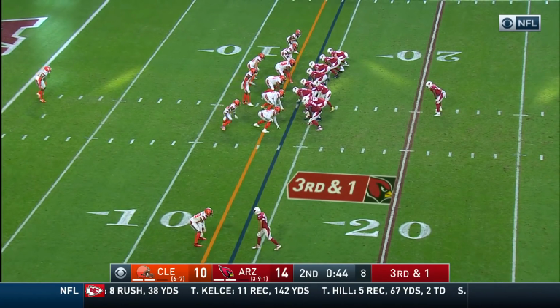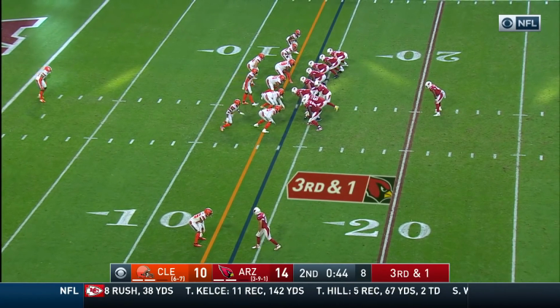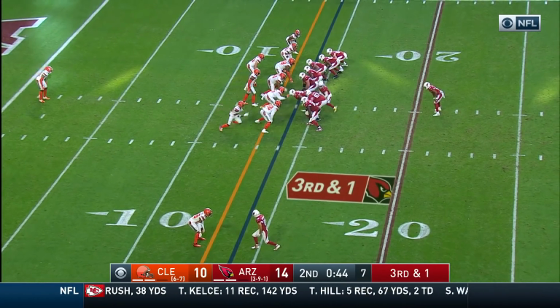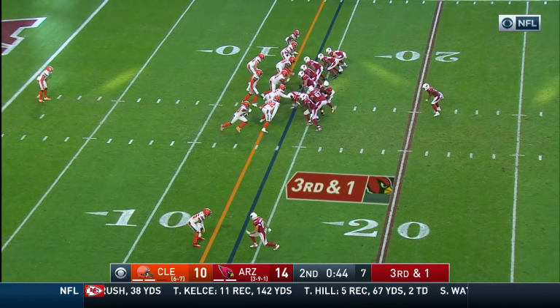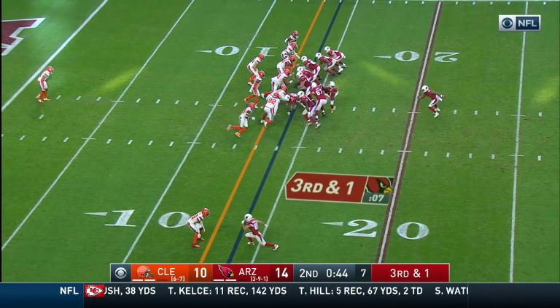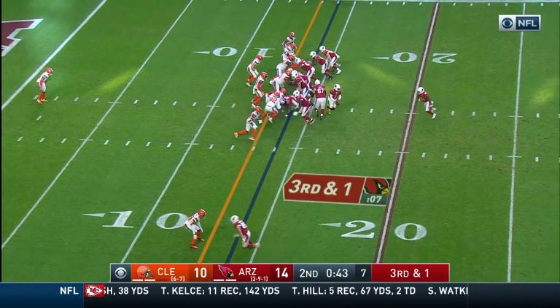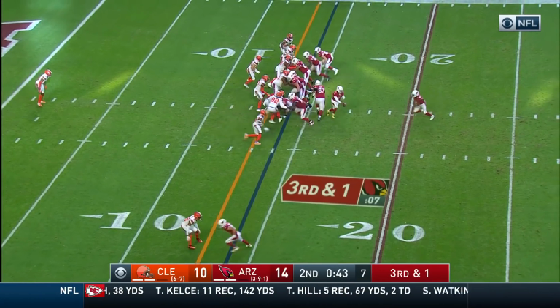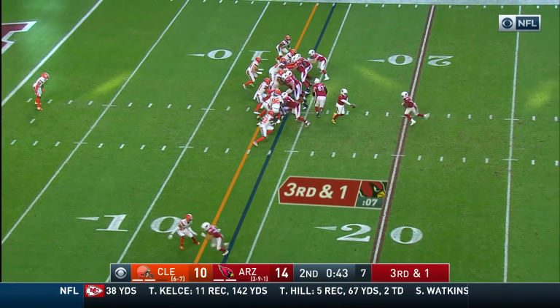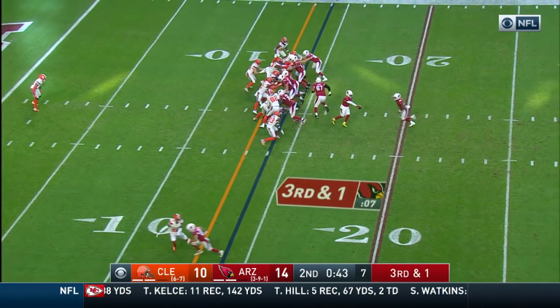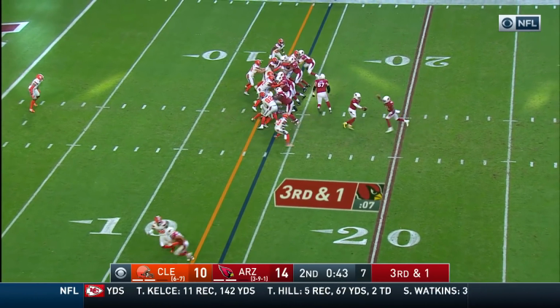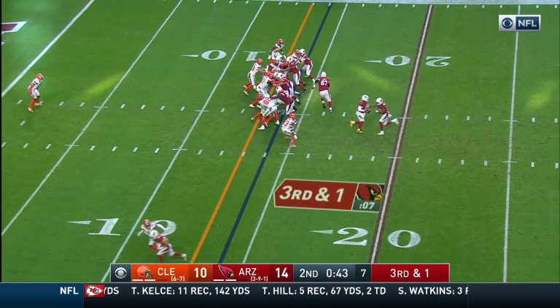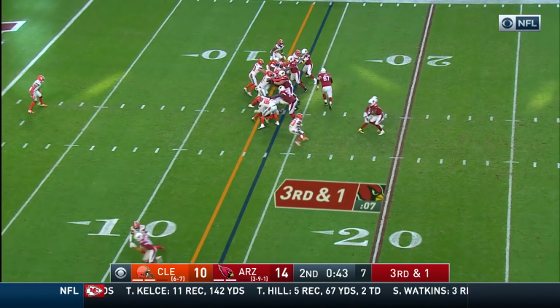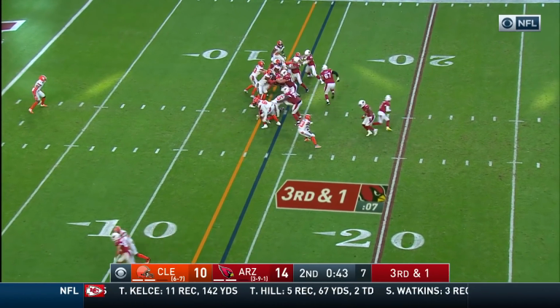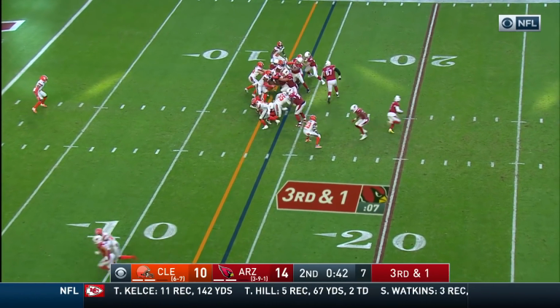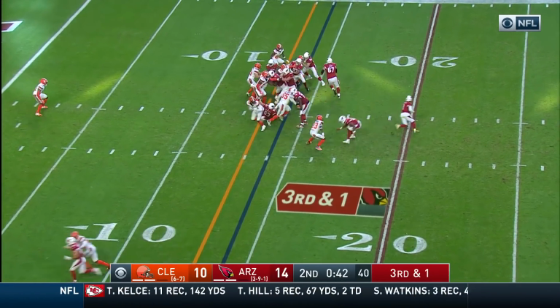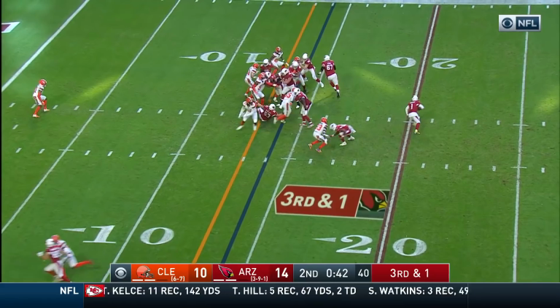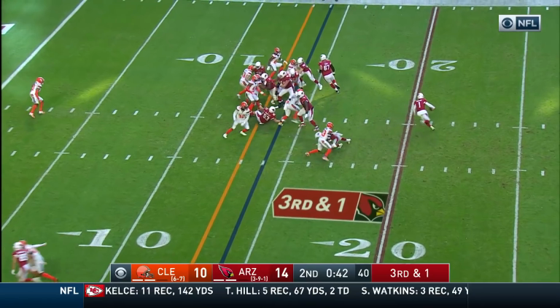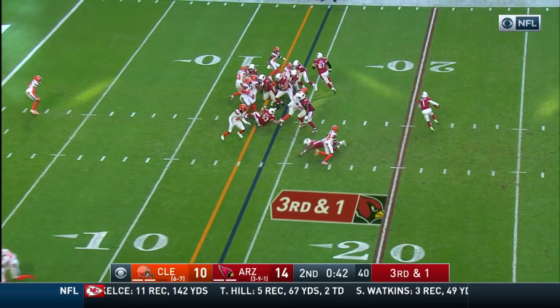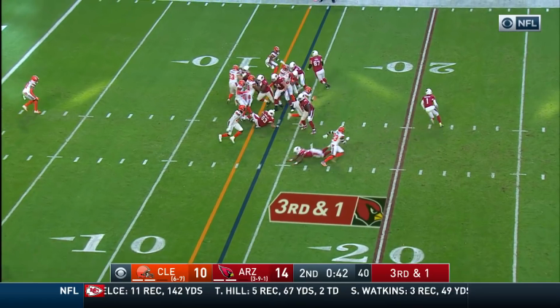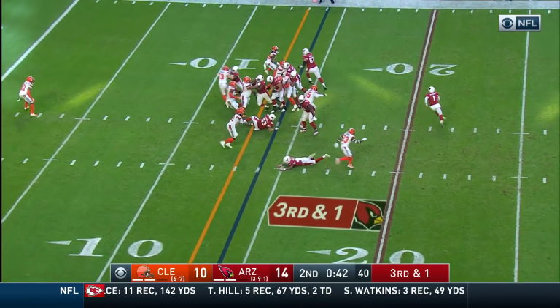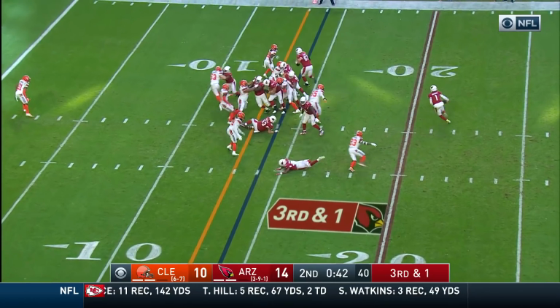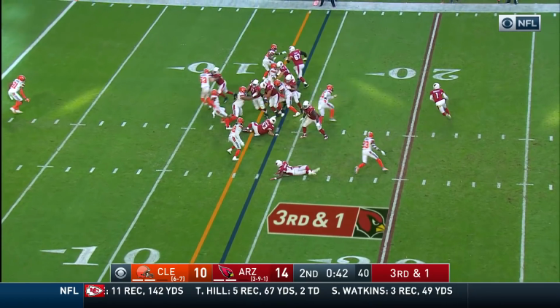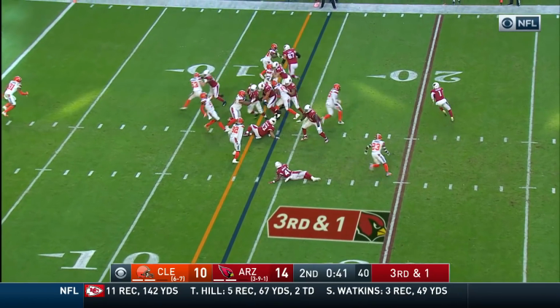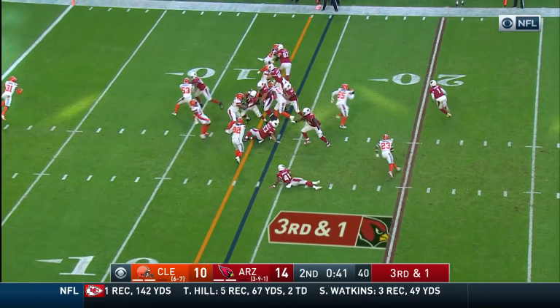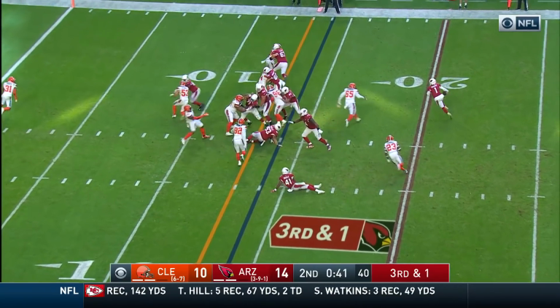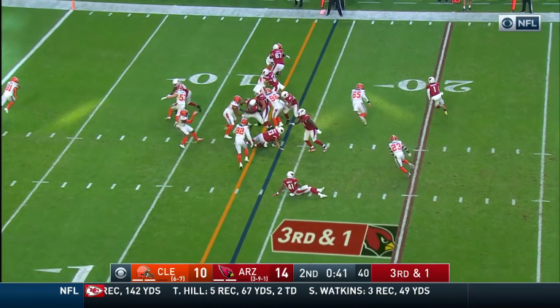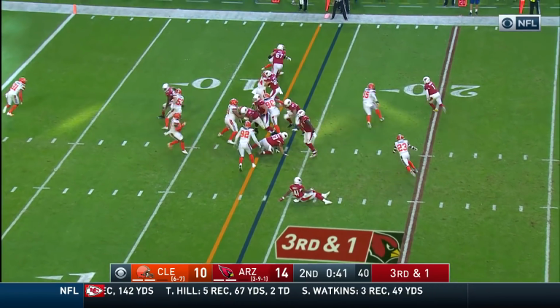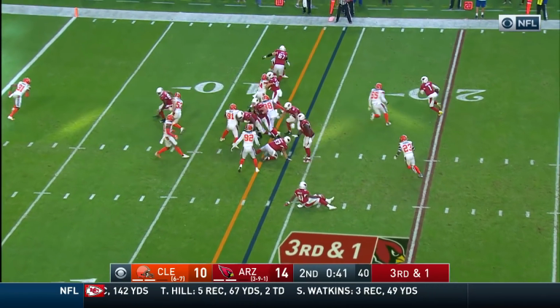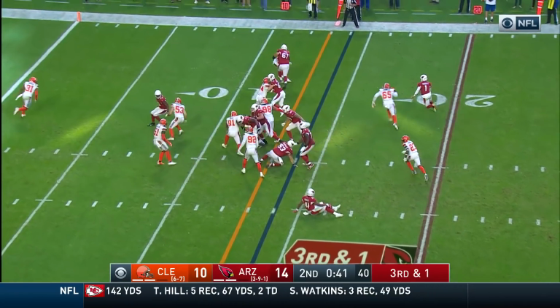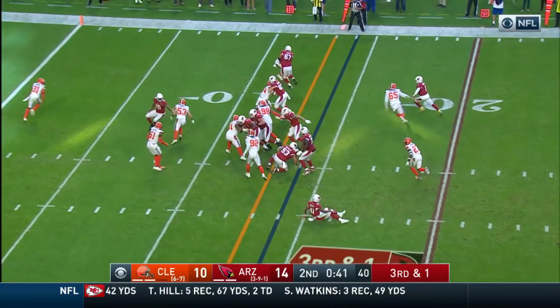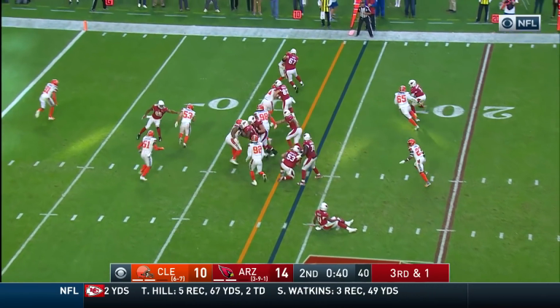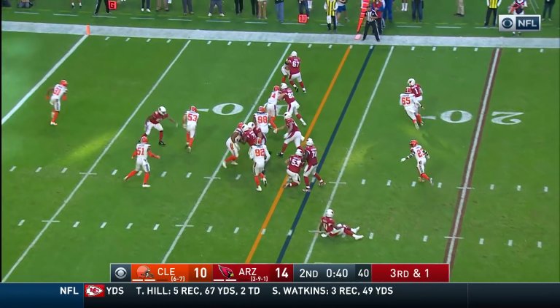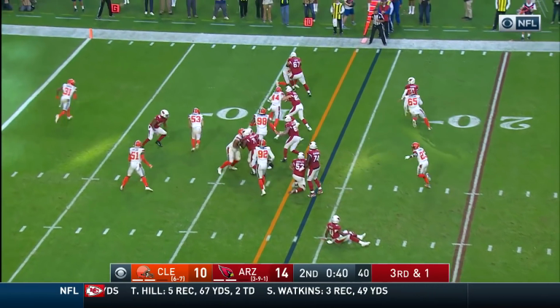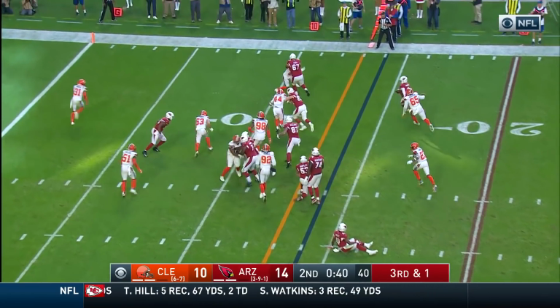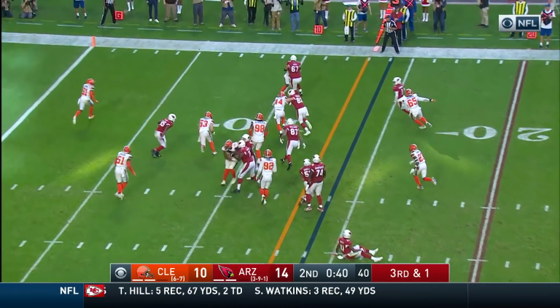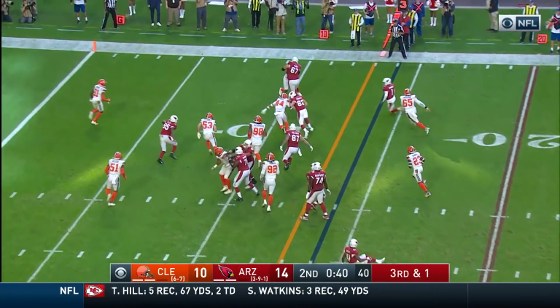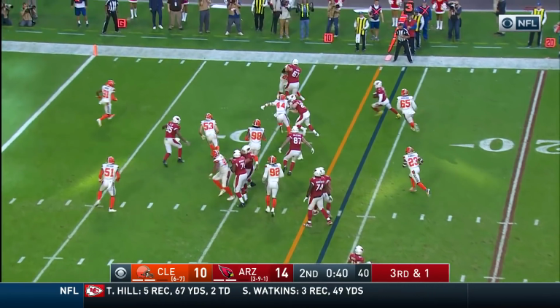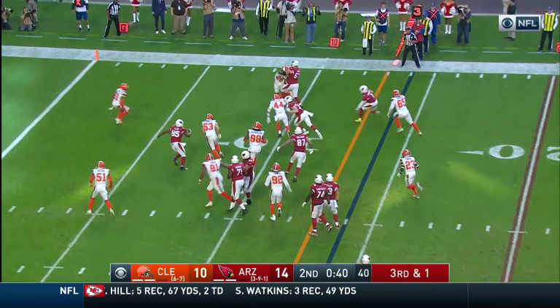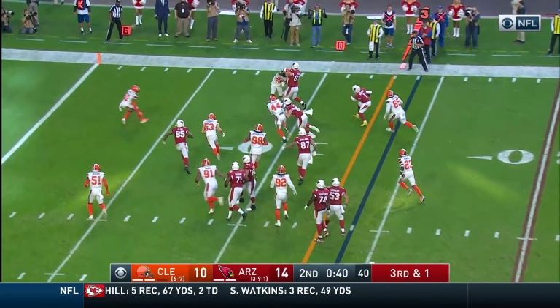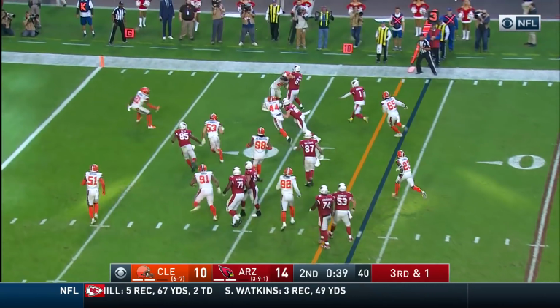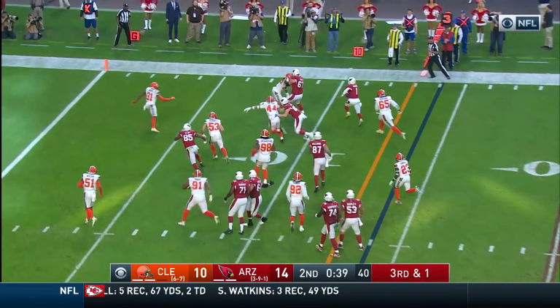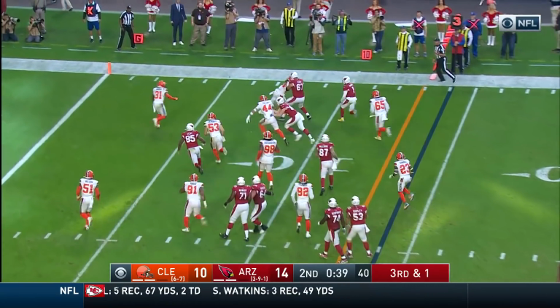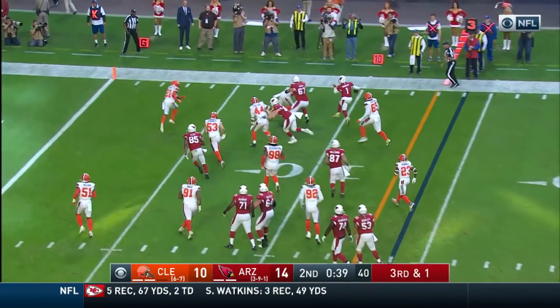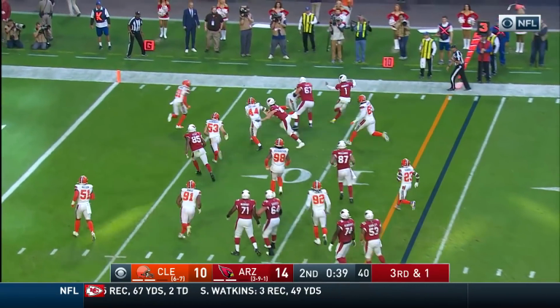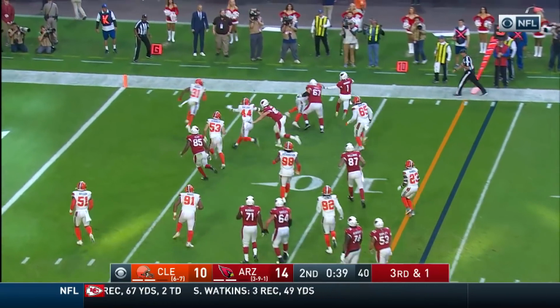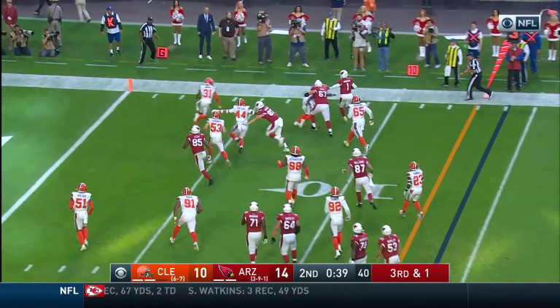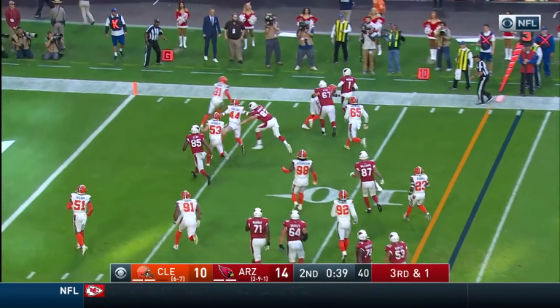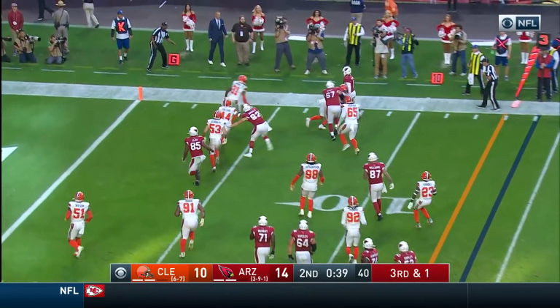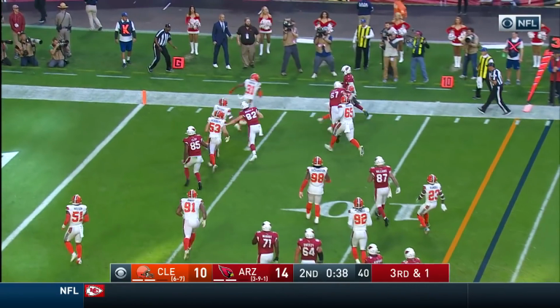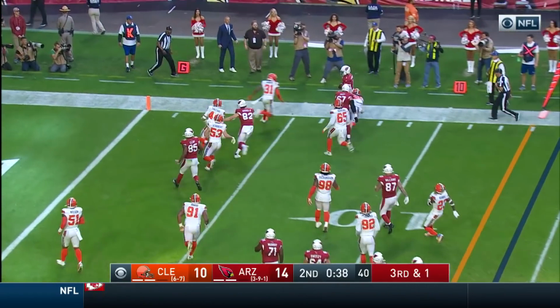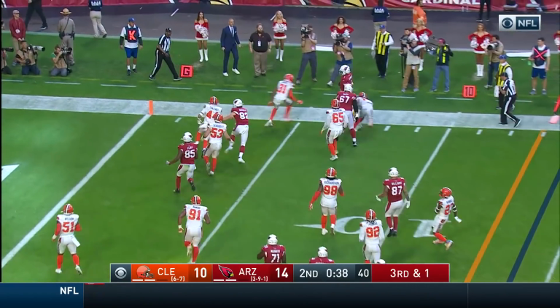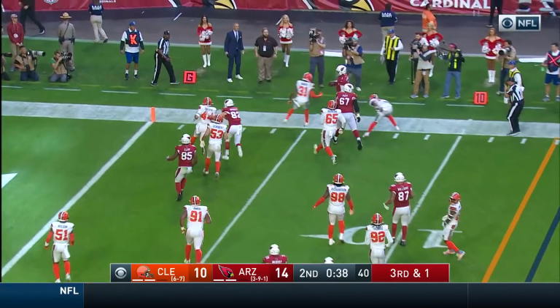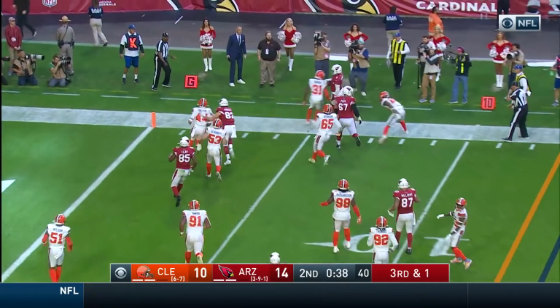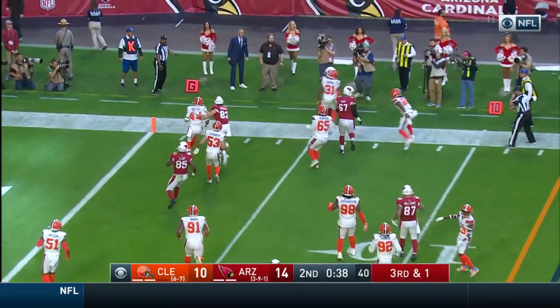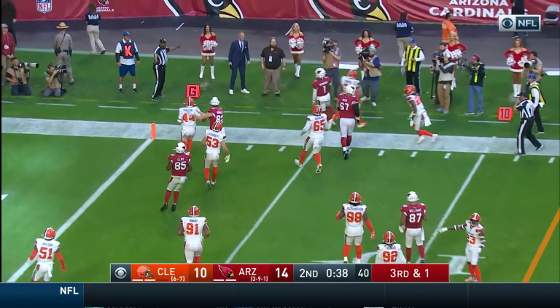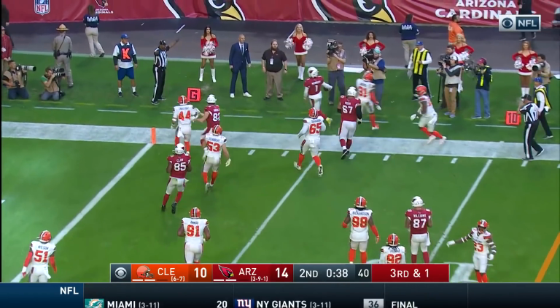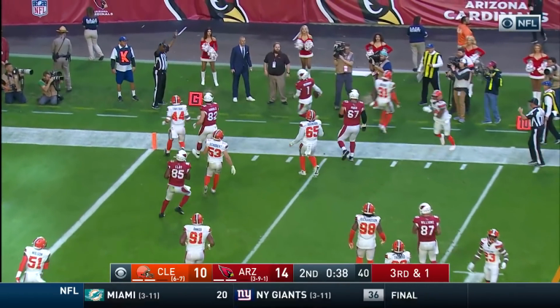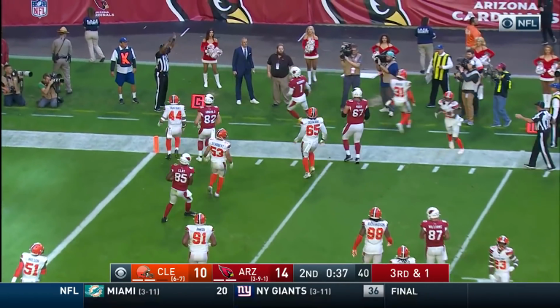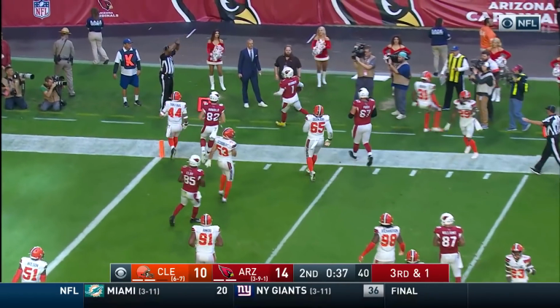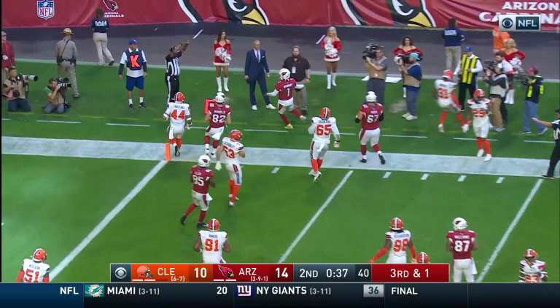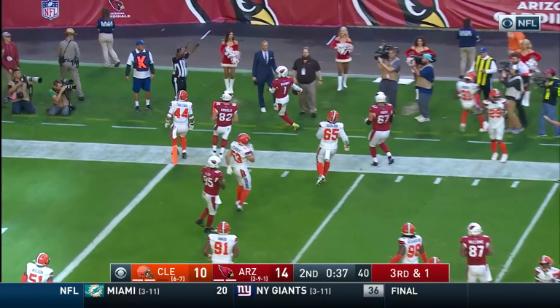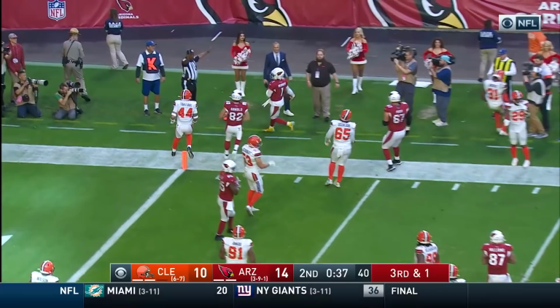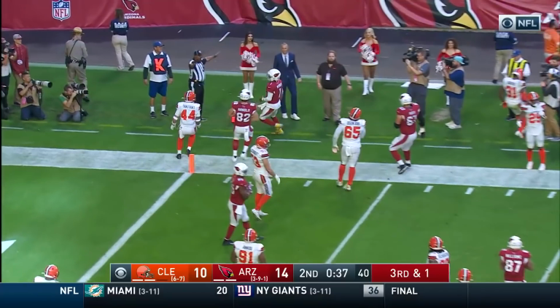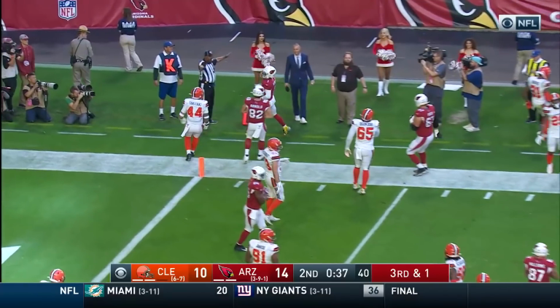Third down and a yard. Off the play fake, Murray's going to keep it himself, and he's got the first down and more — inside the ten, out of bounds at the seven.